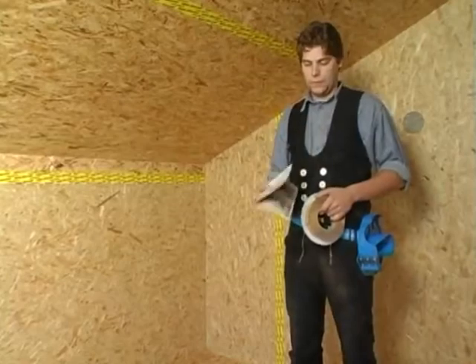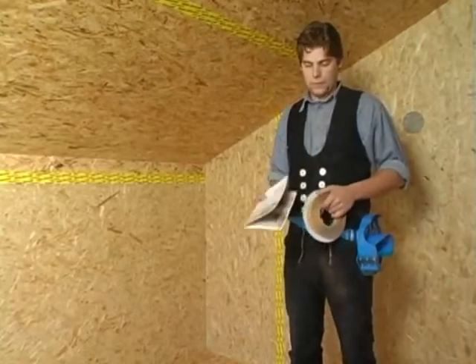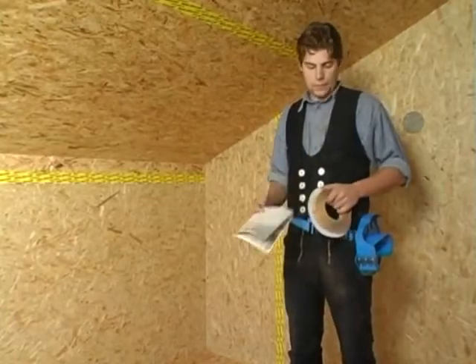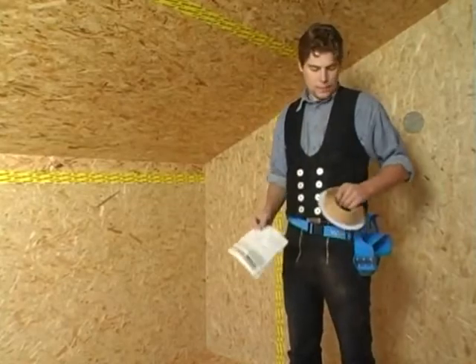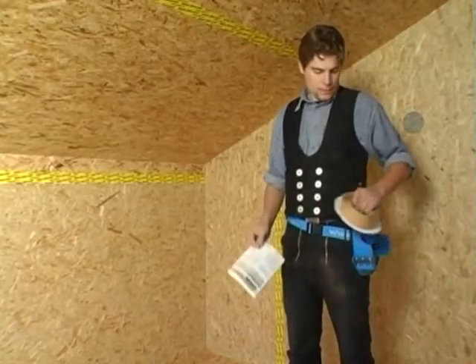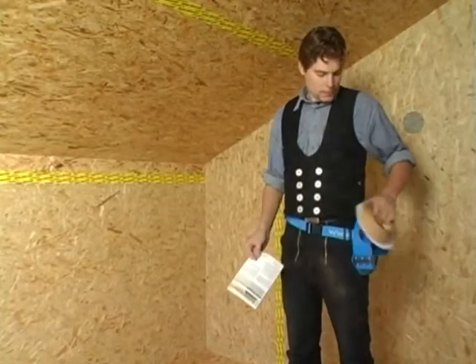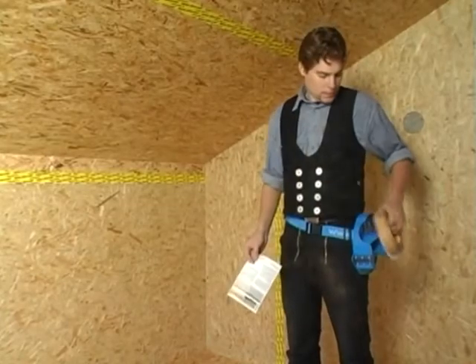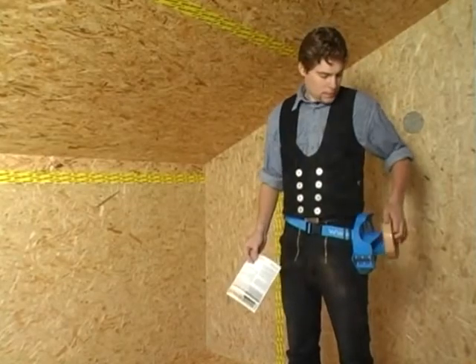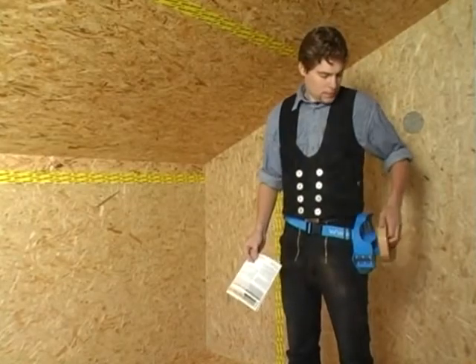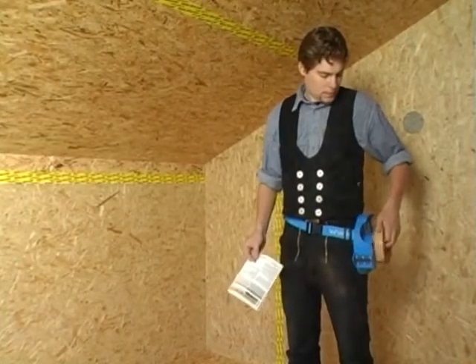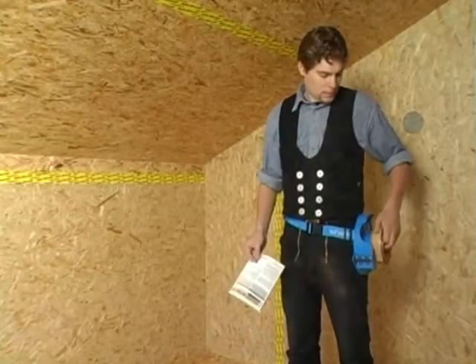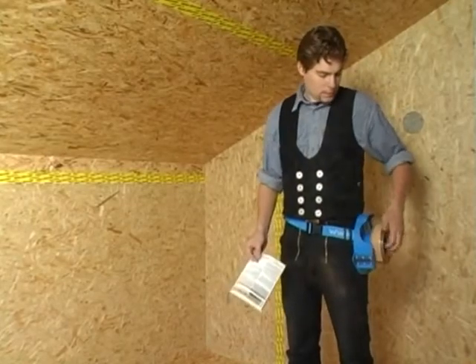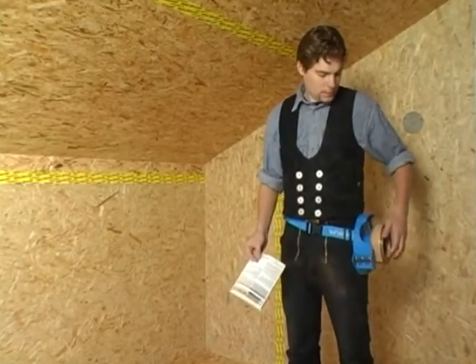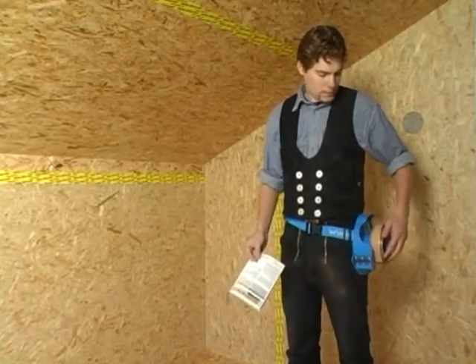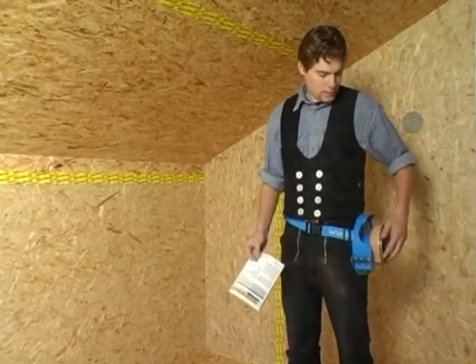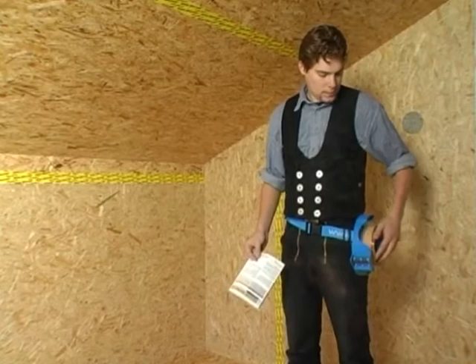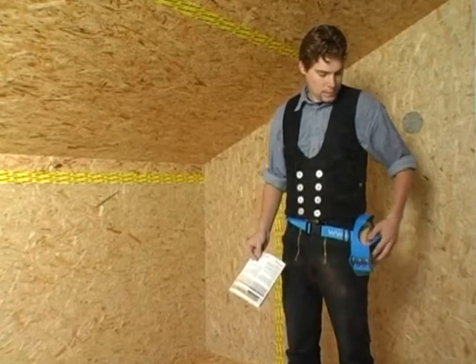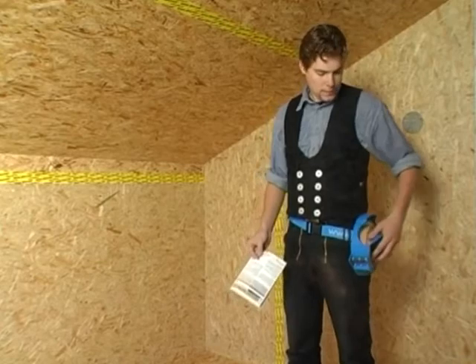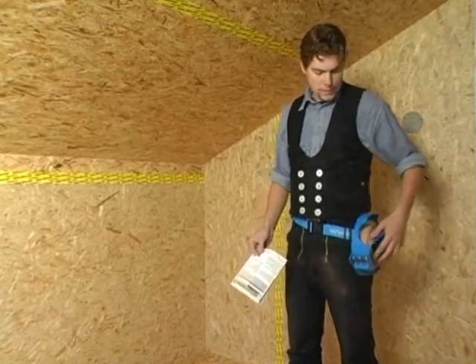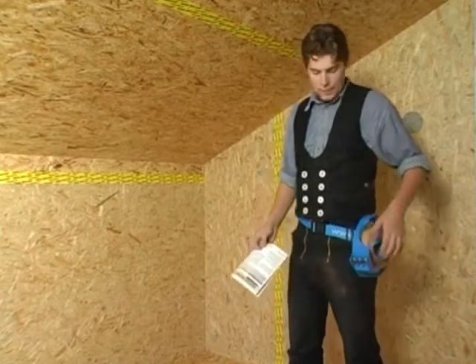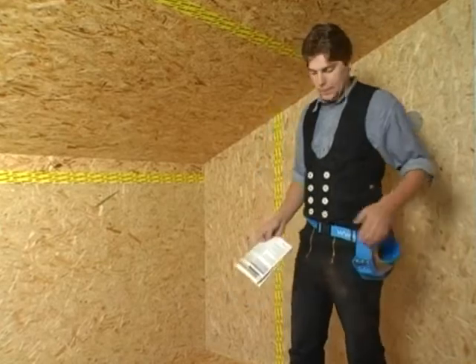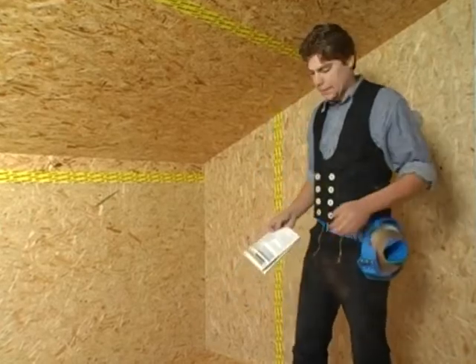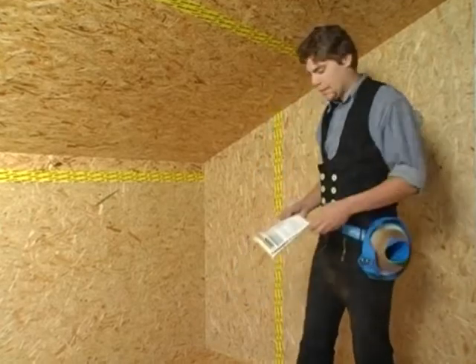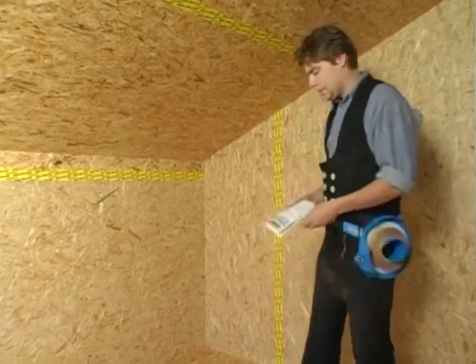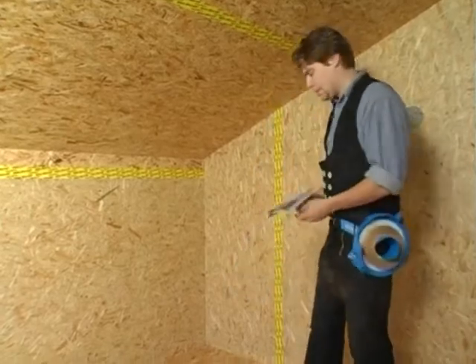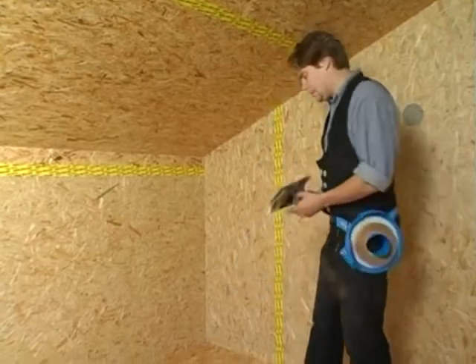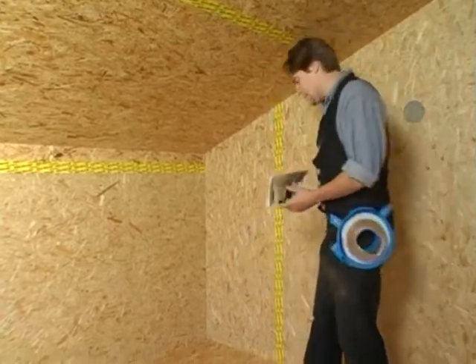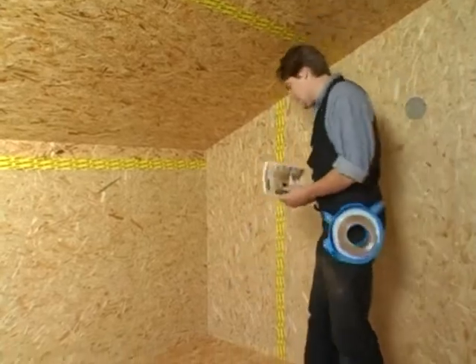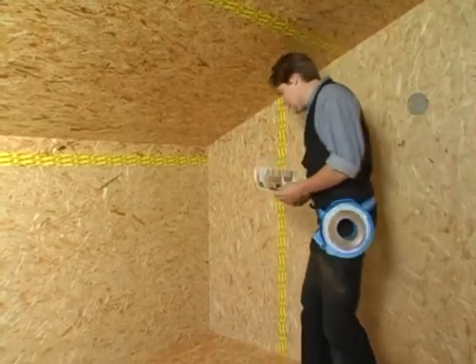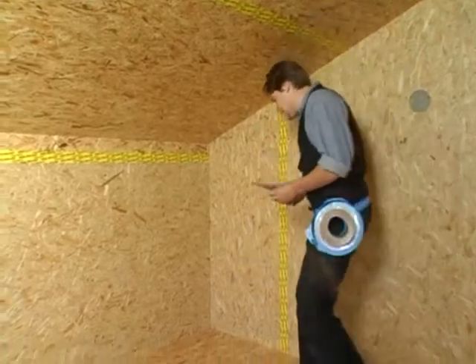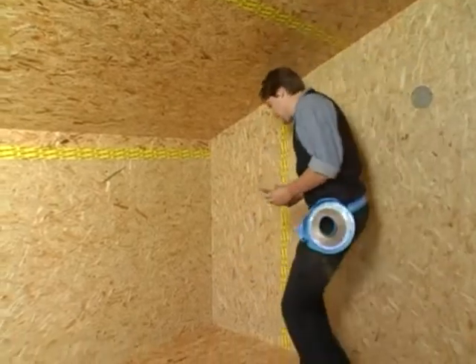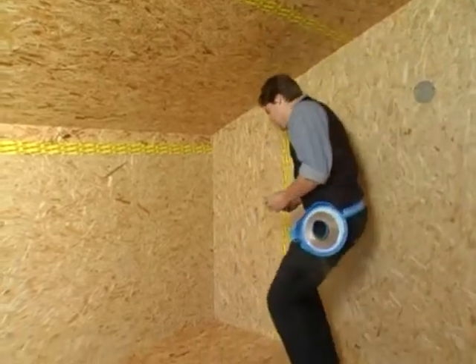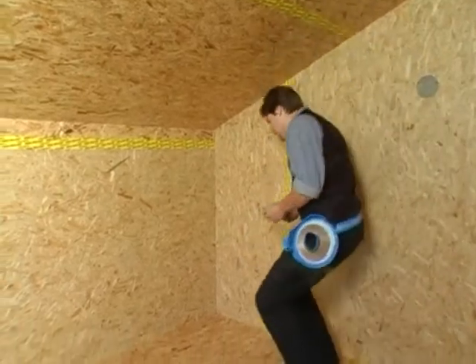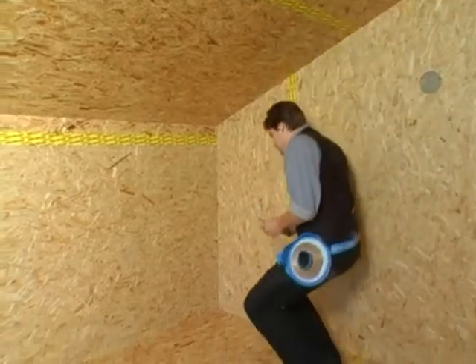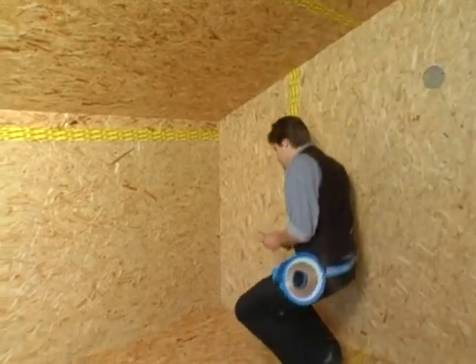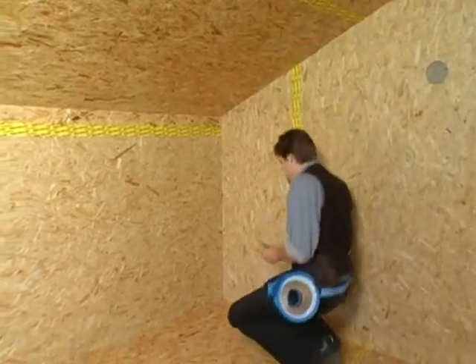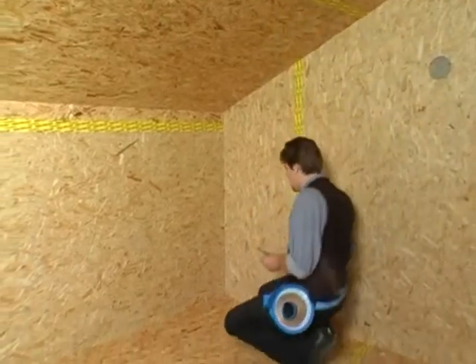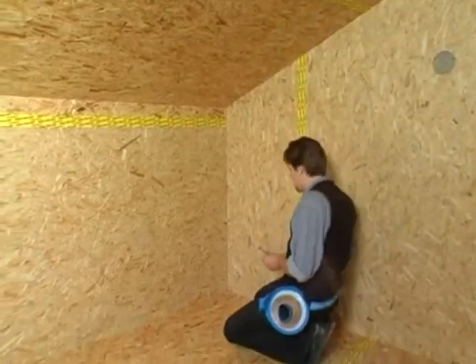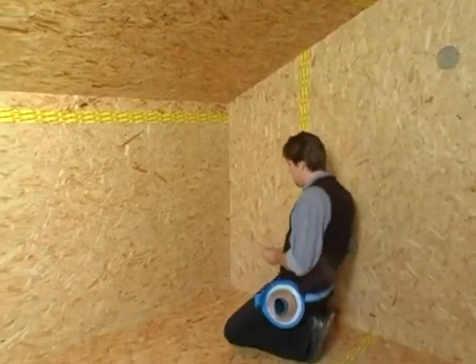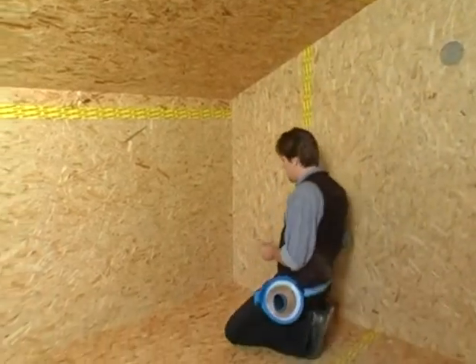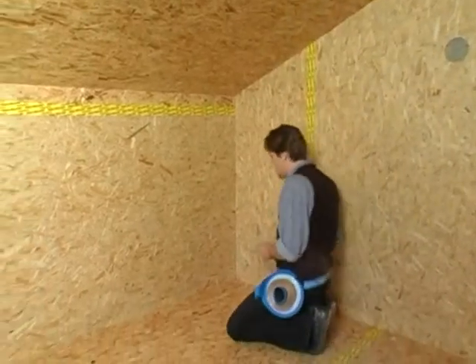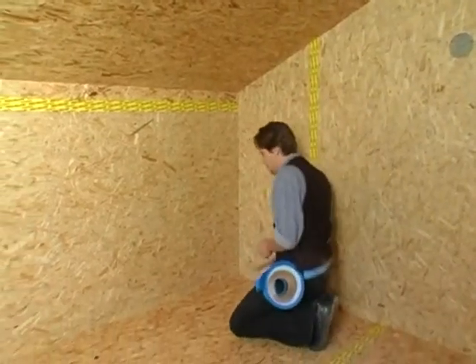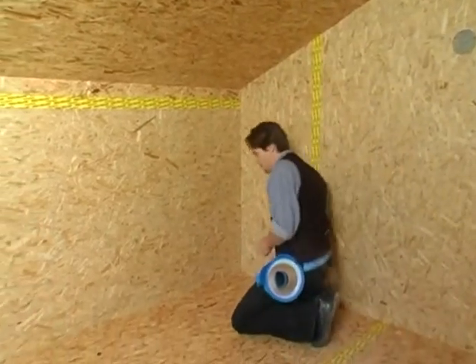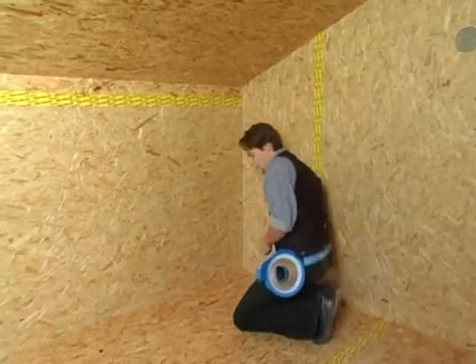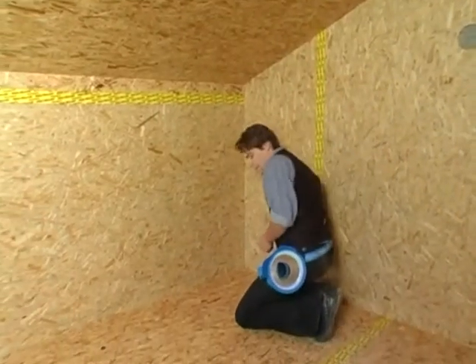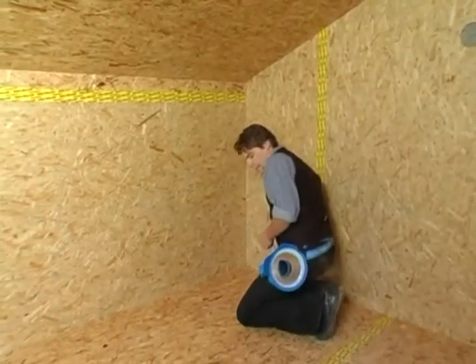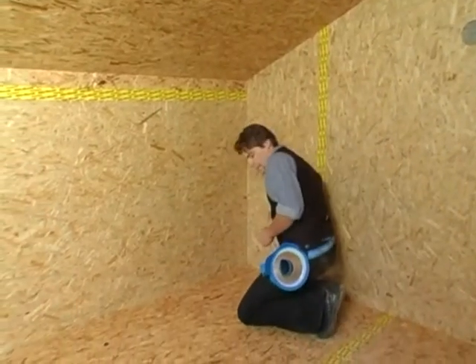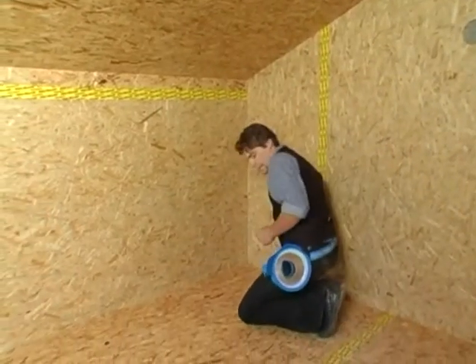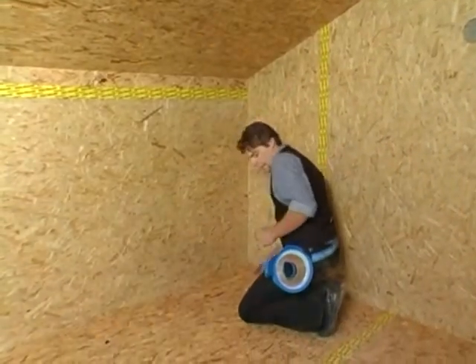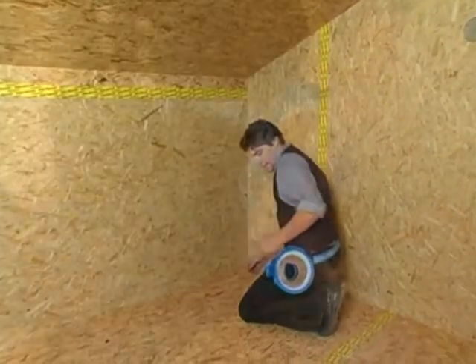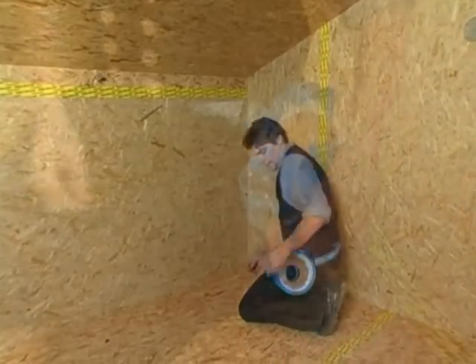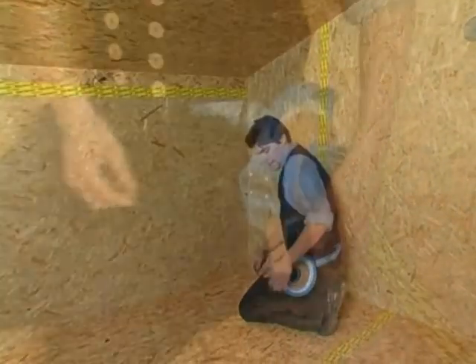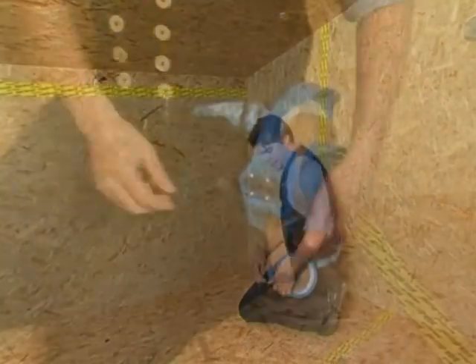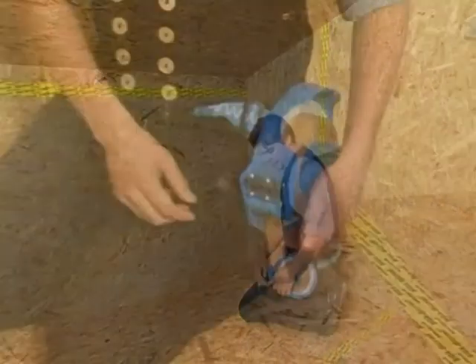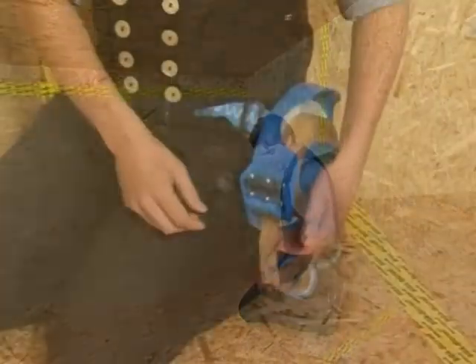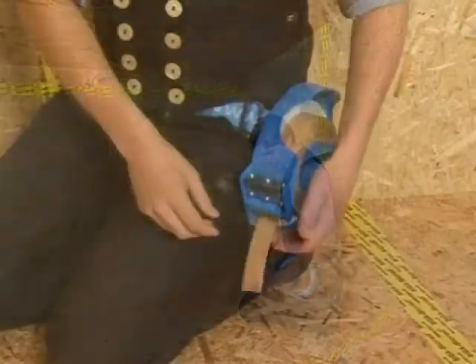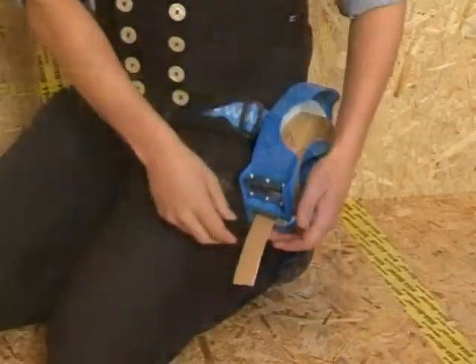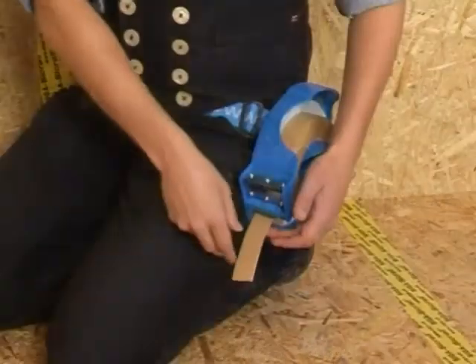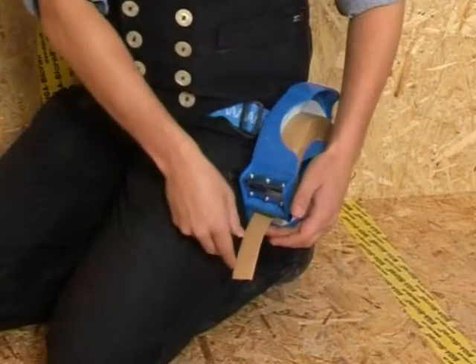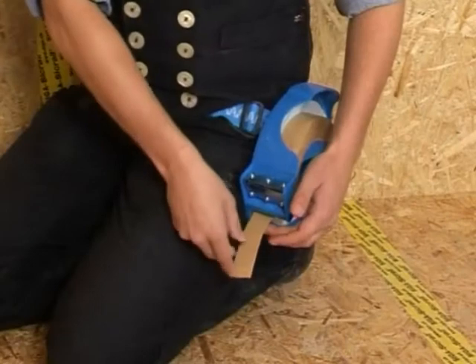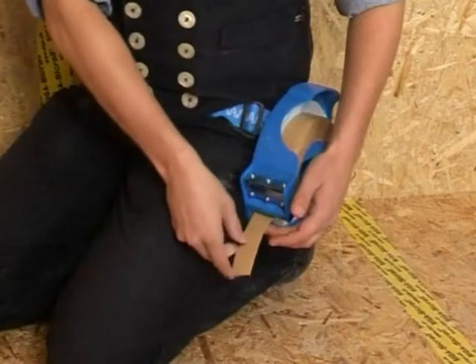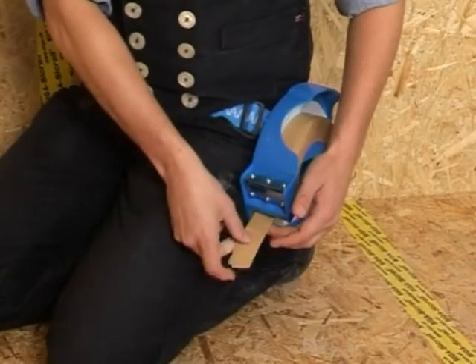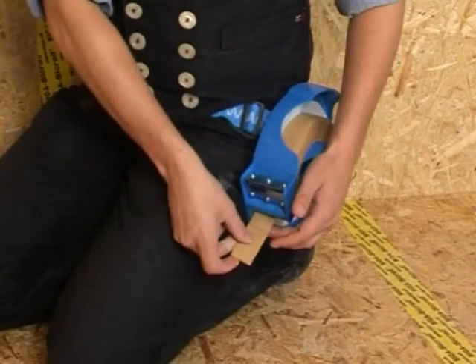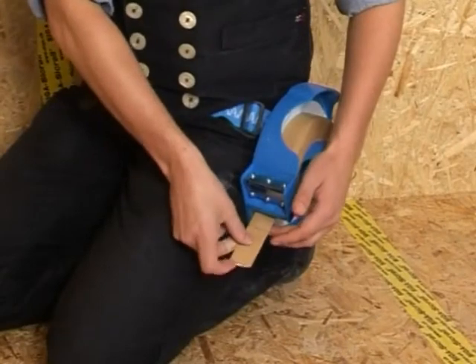Insert the roll into the dispenser with the side protection film. The substrate must be self-supporting, dry and free of dust and grease.